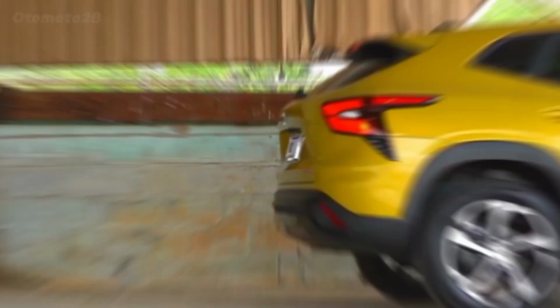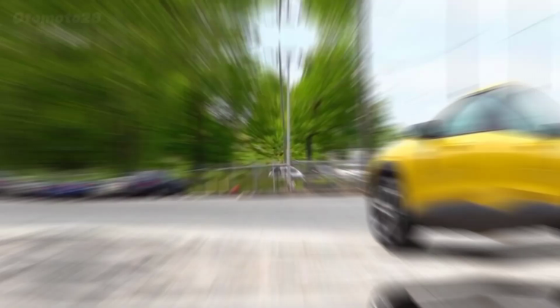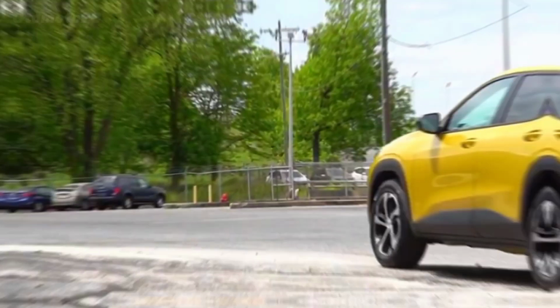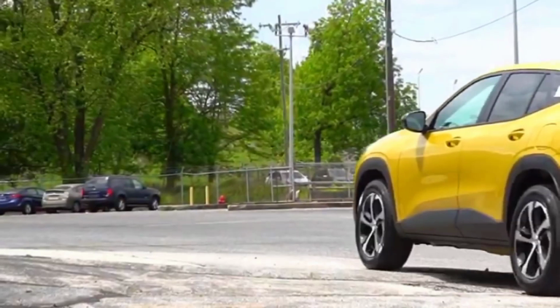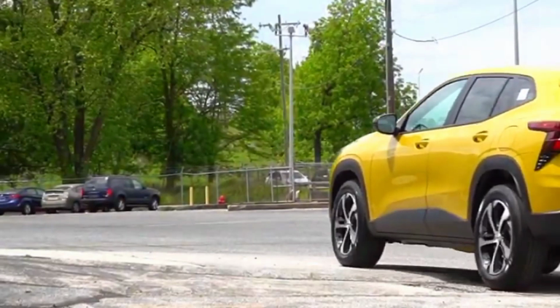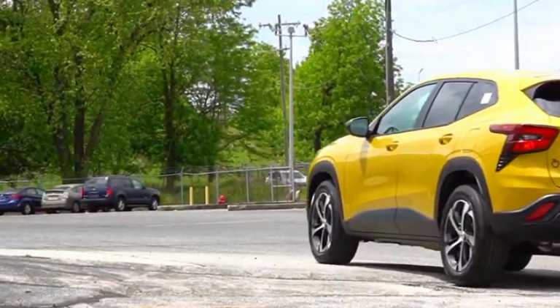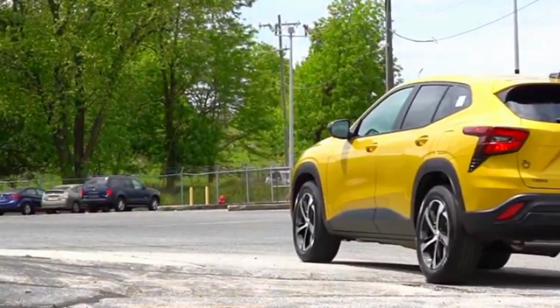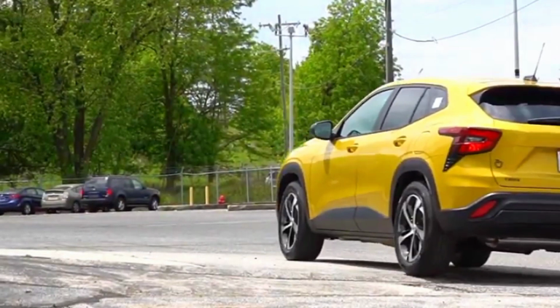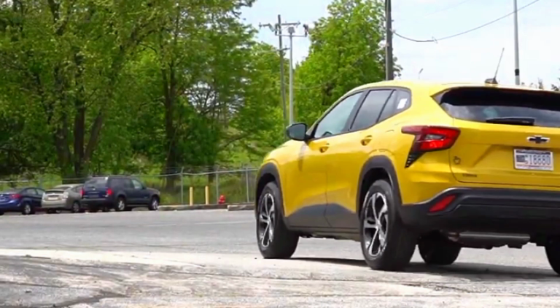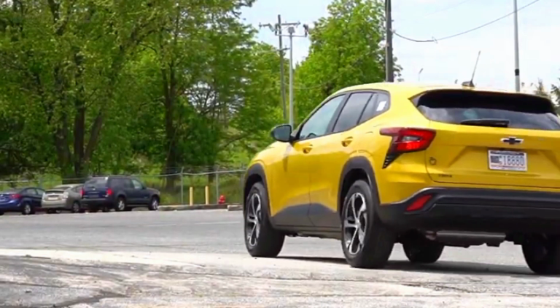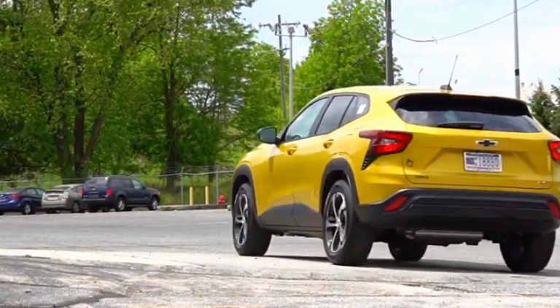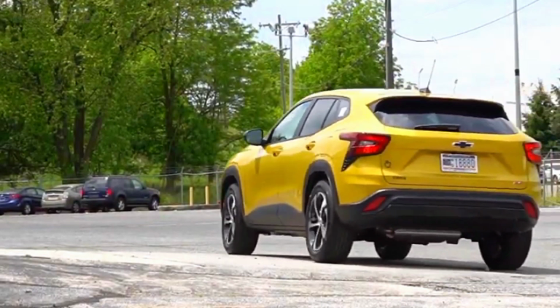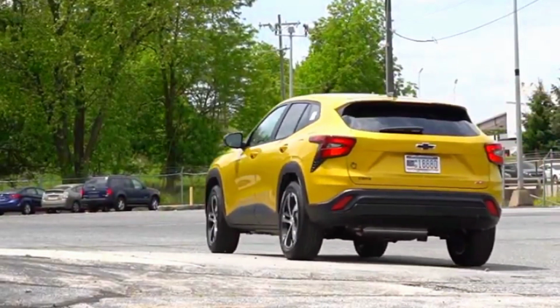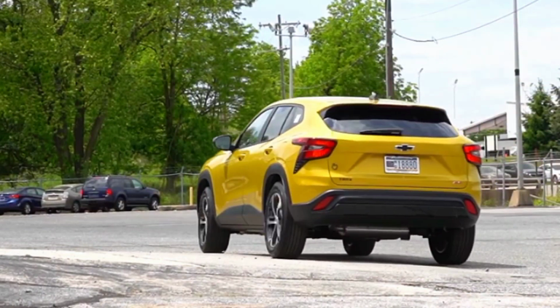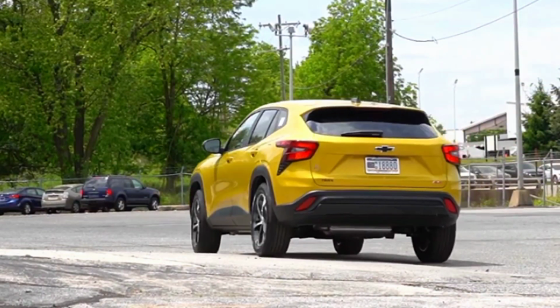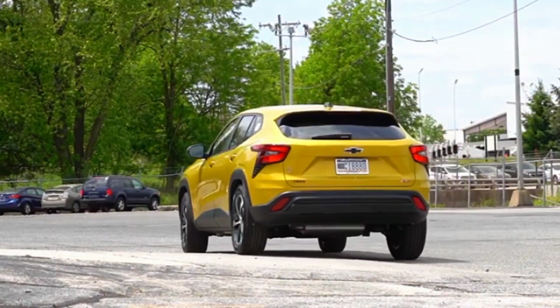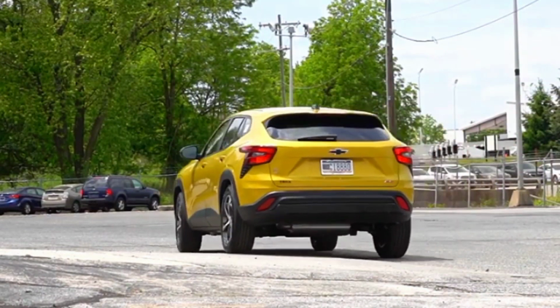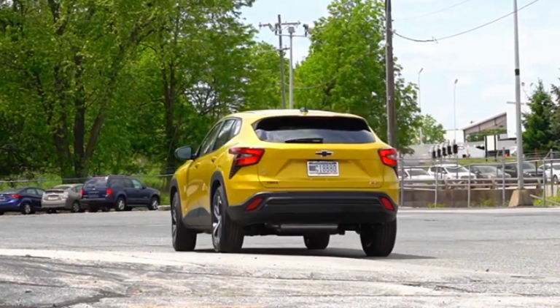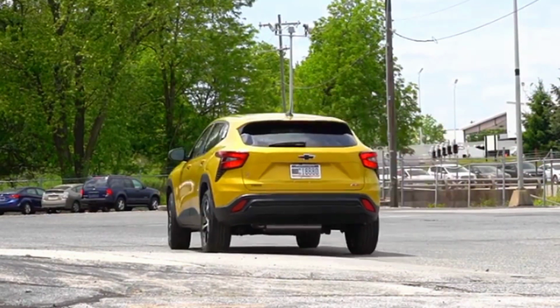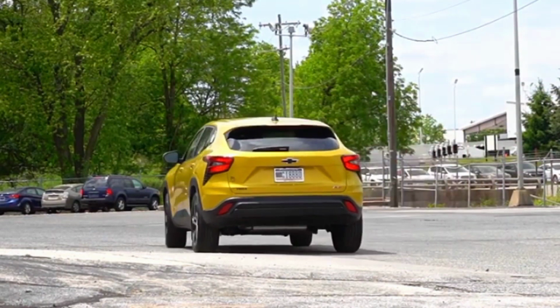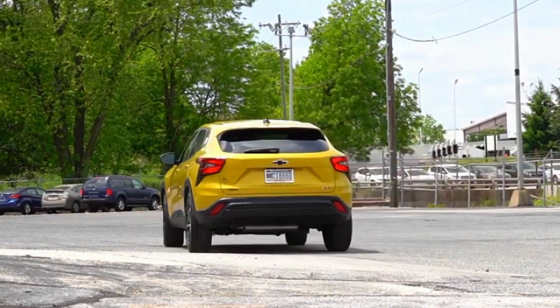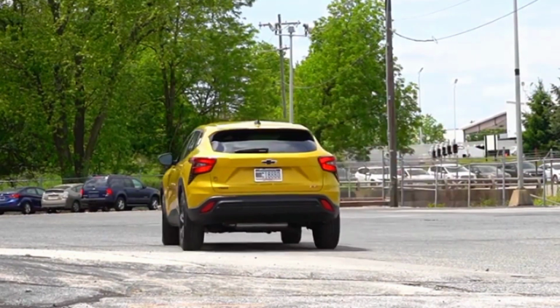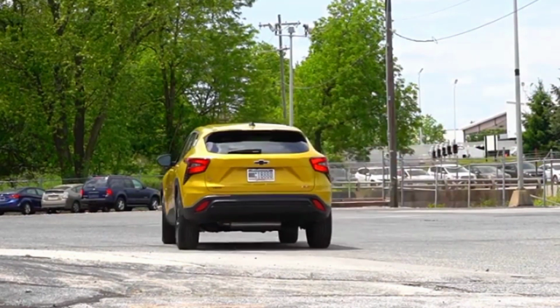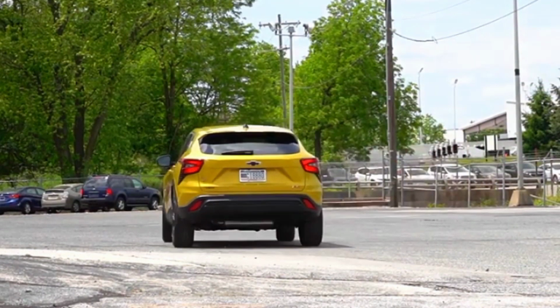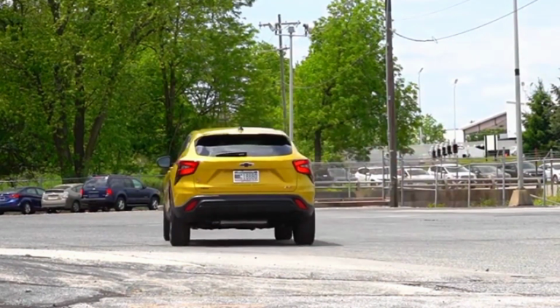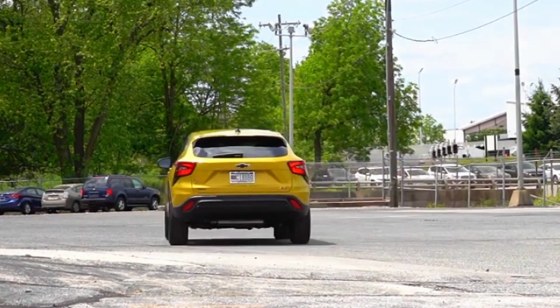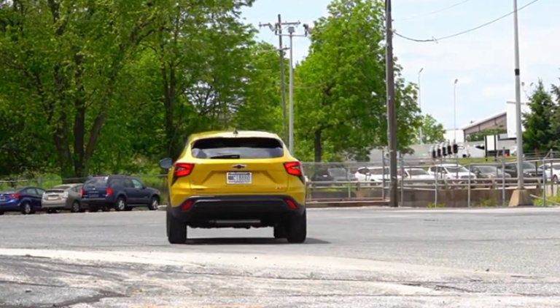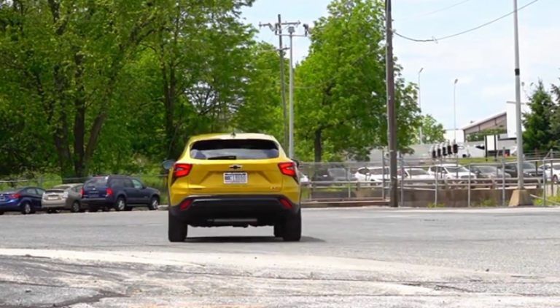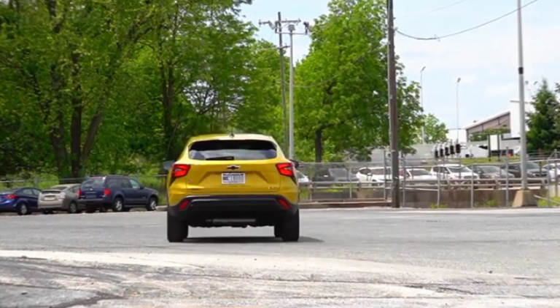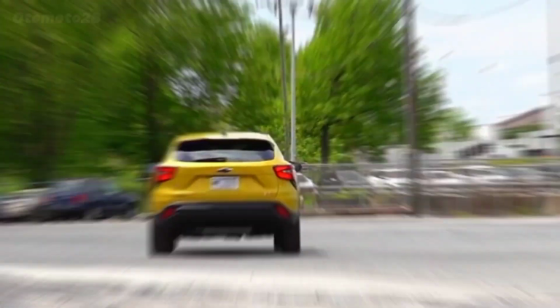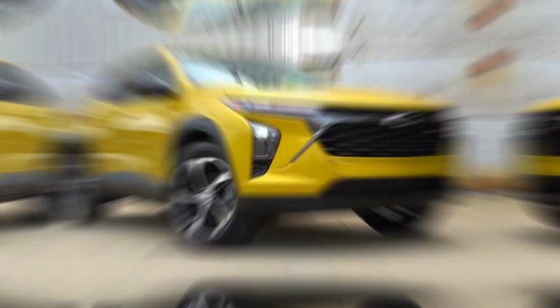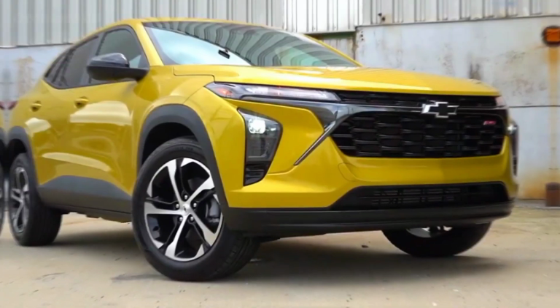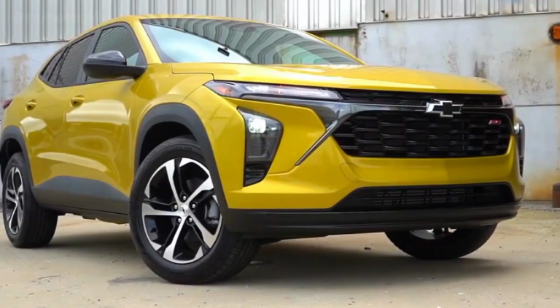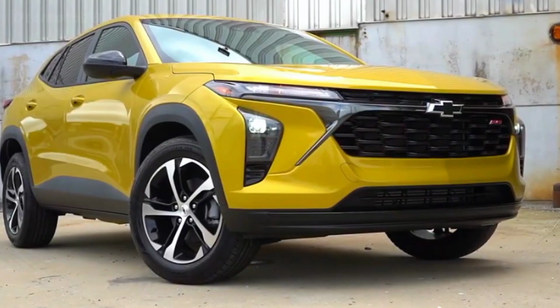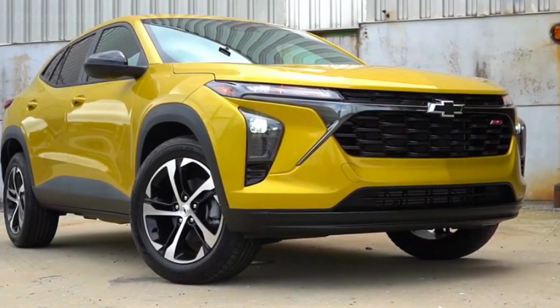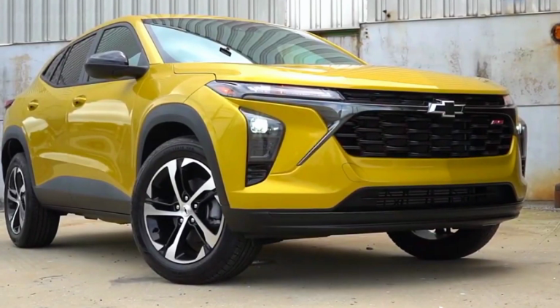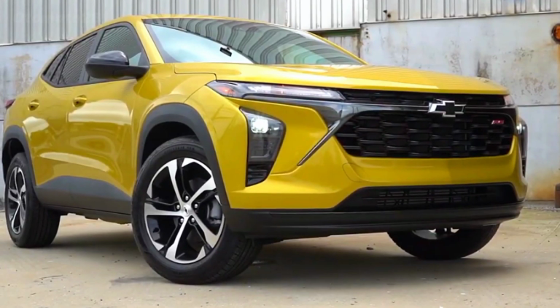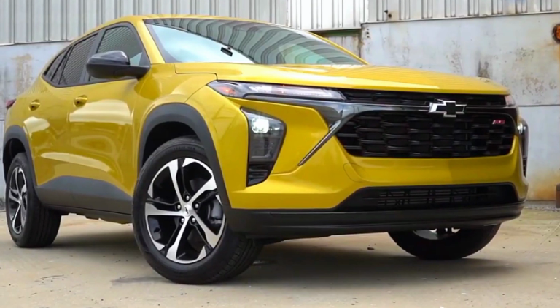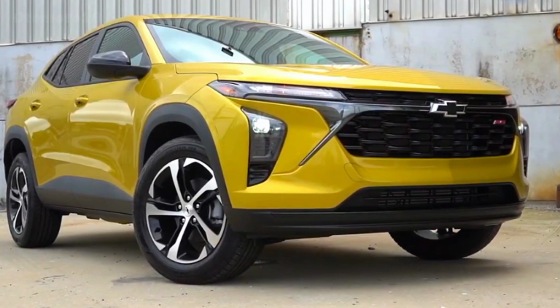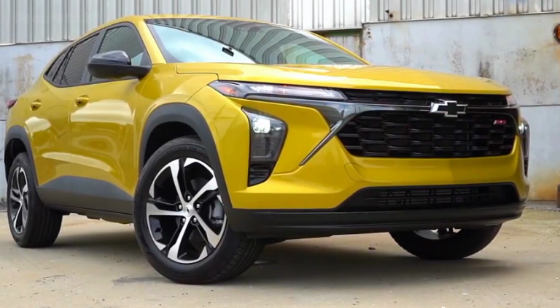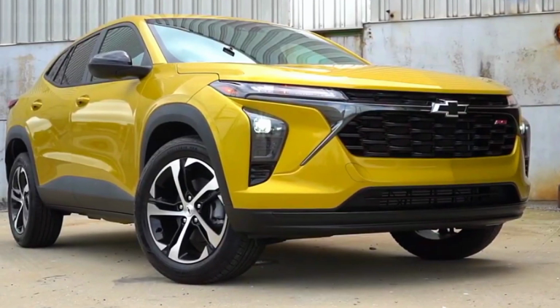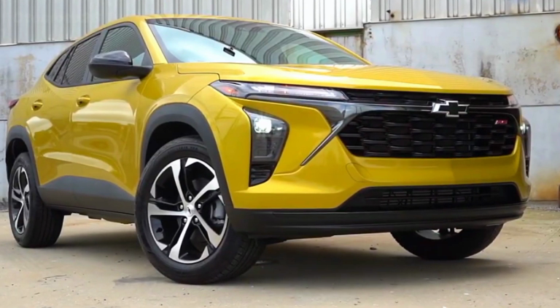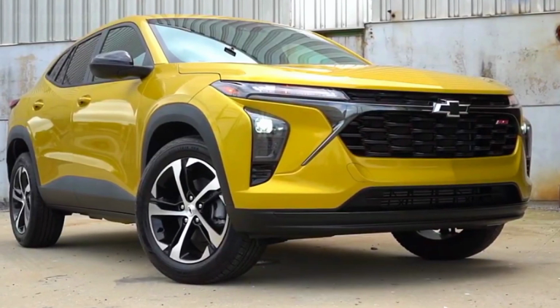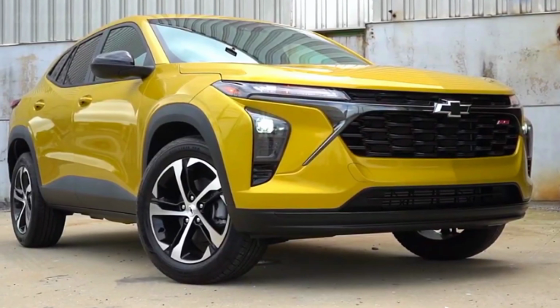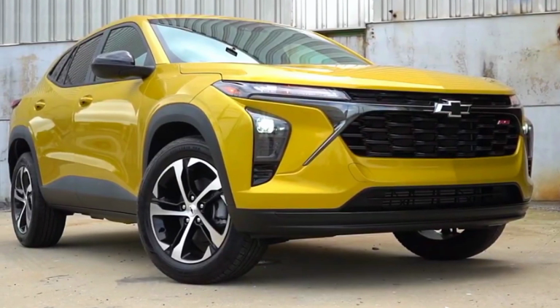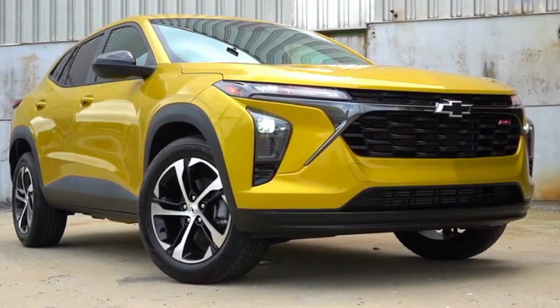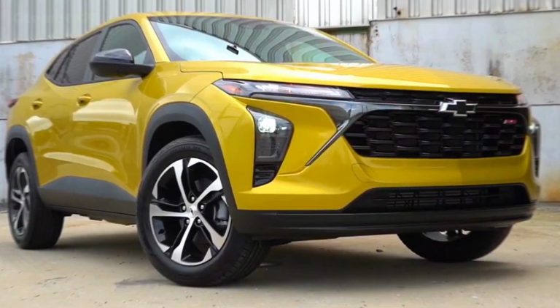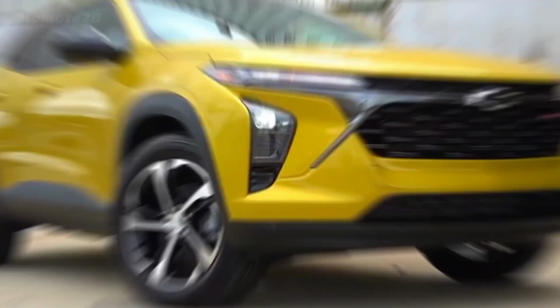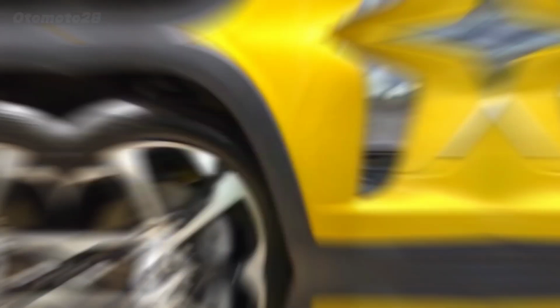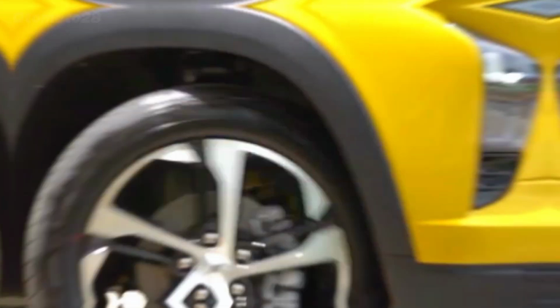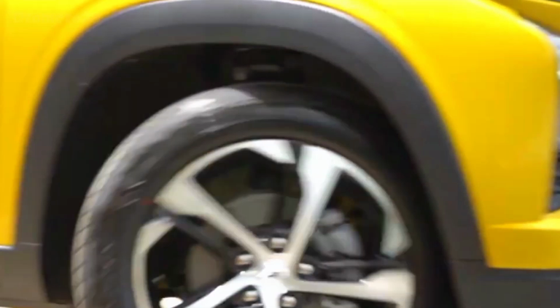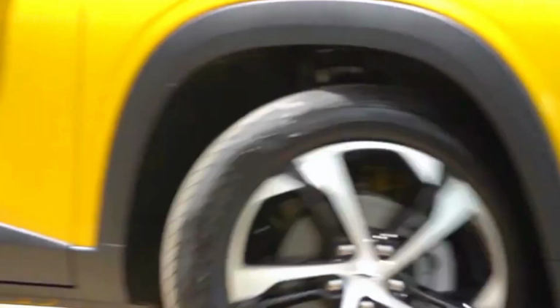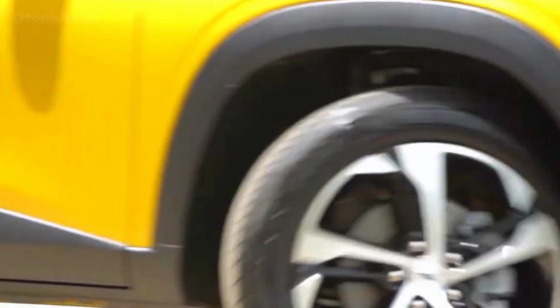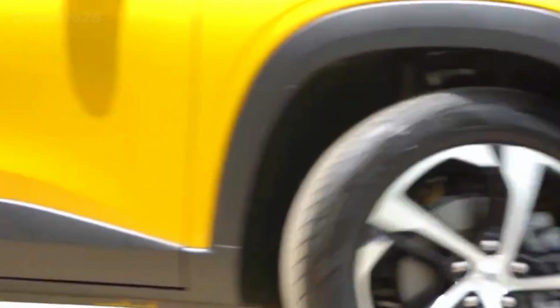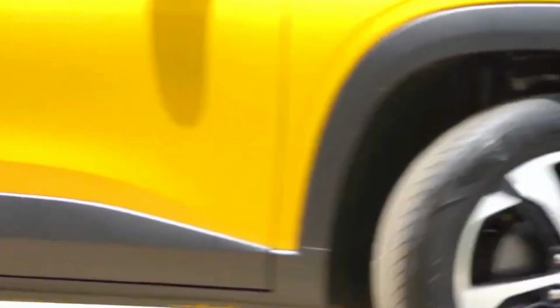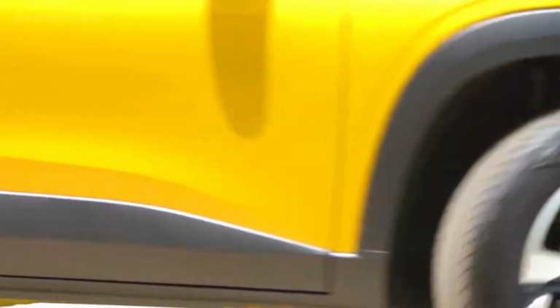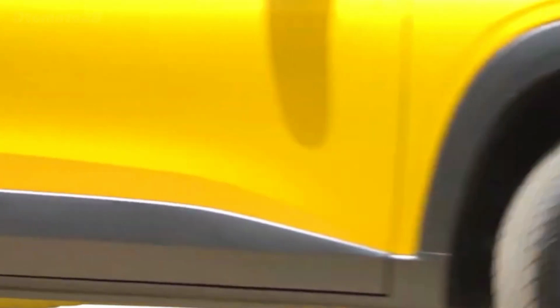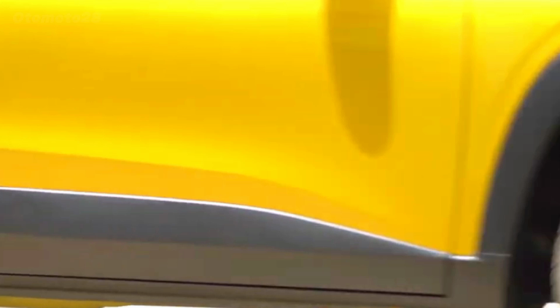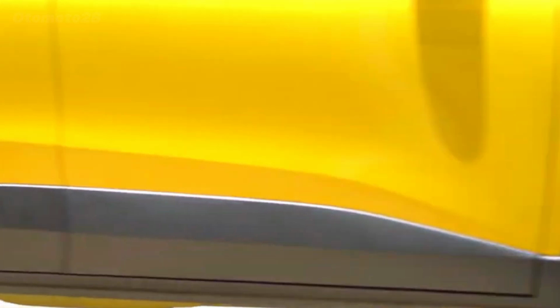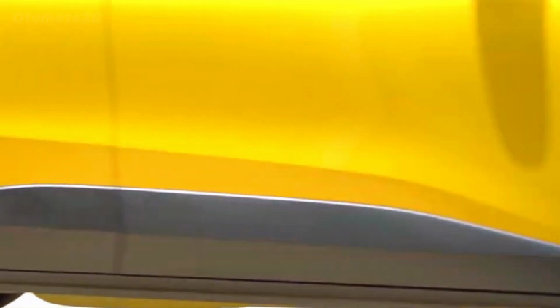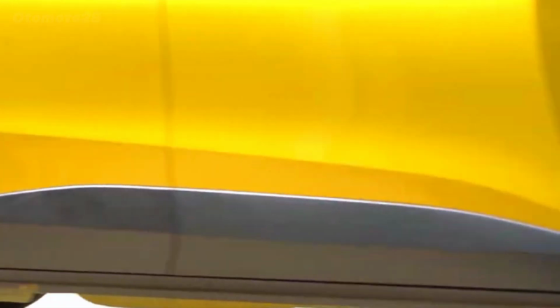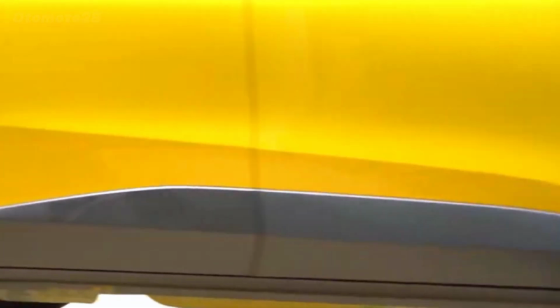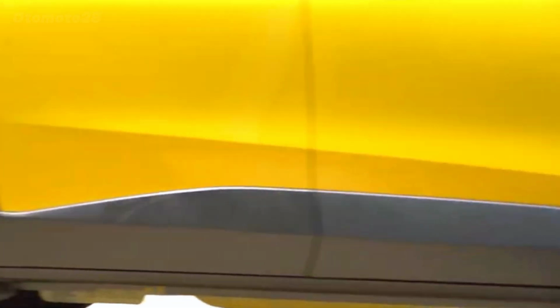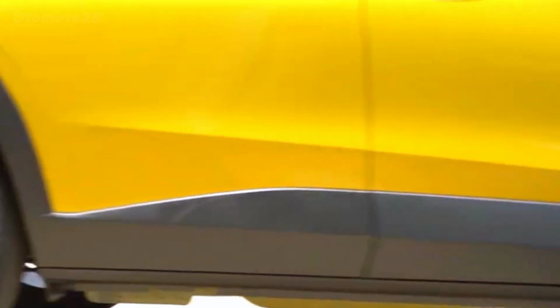The all-new 2020 Chevy Trax comes with a thicker crossover, with more standard features than before.